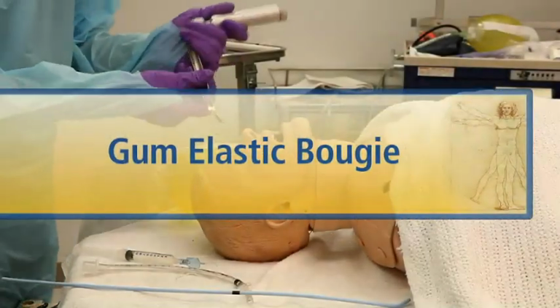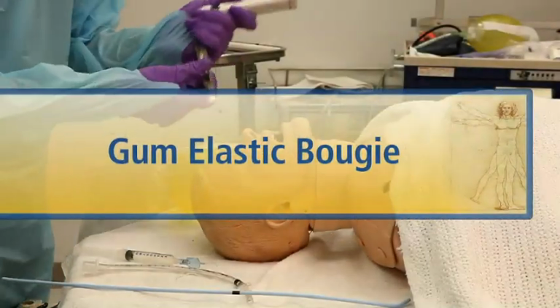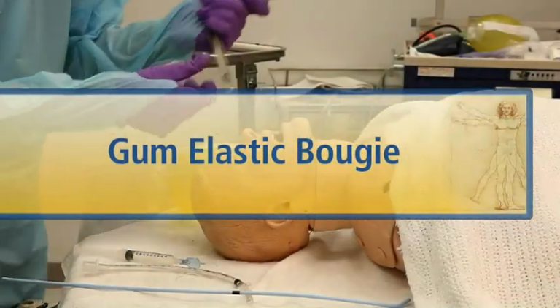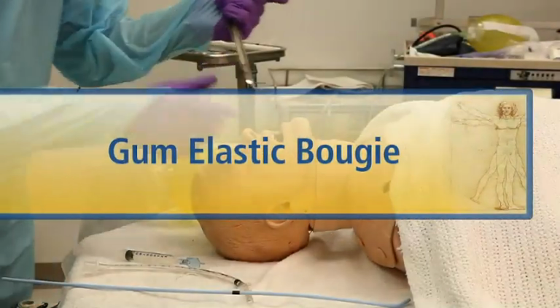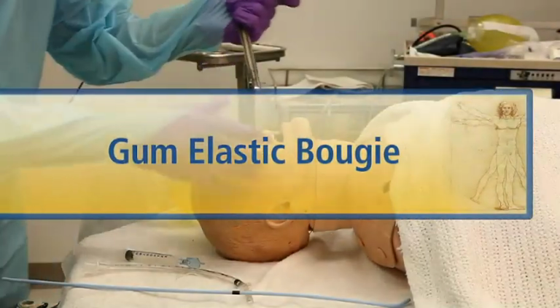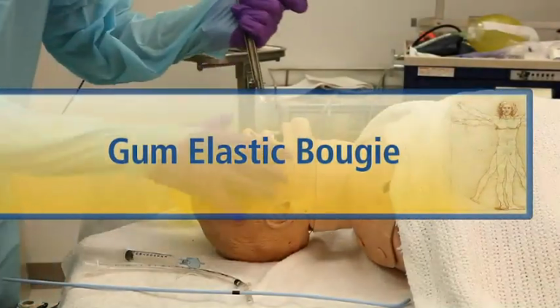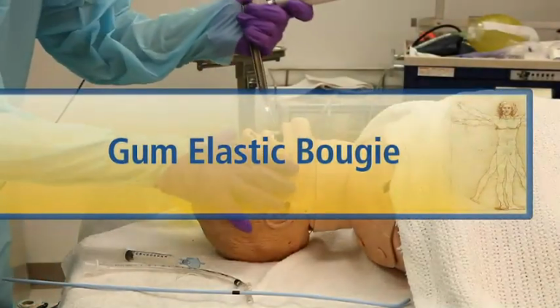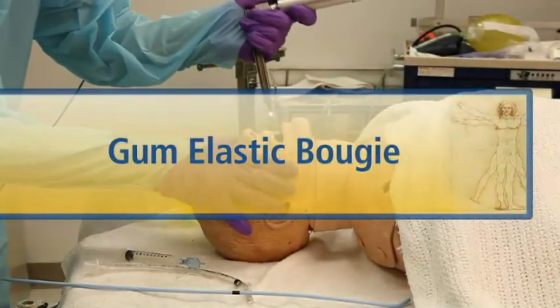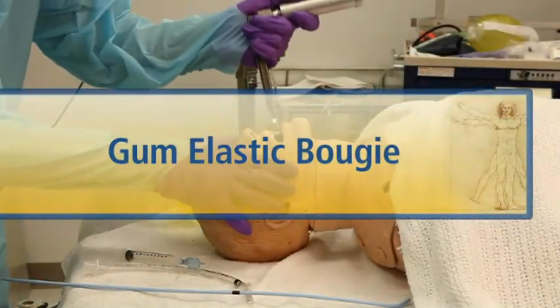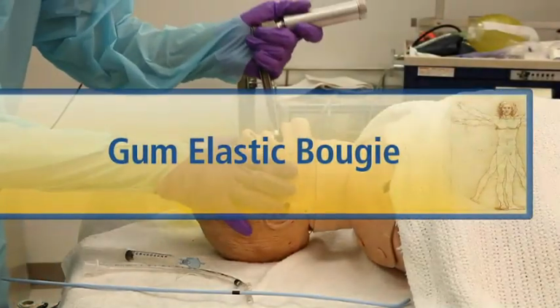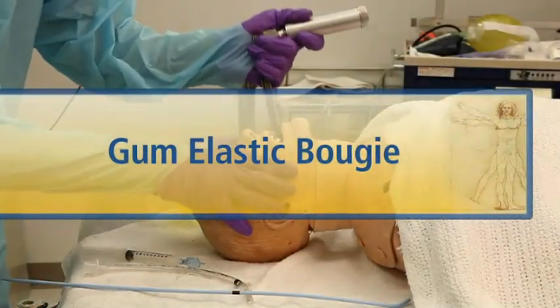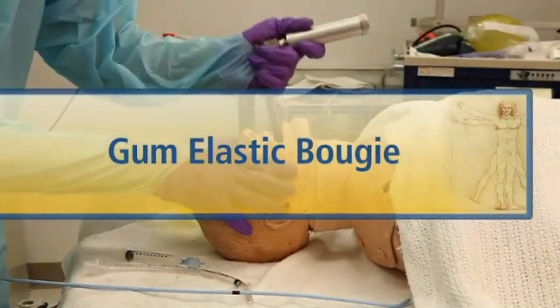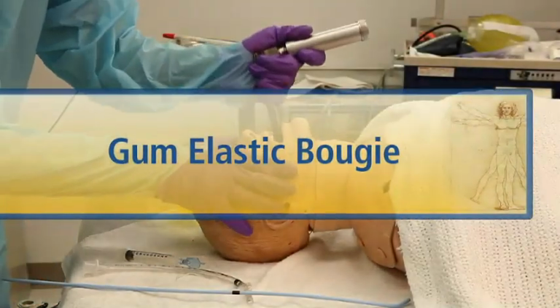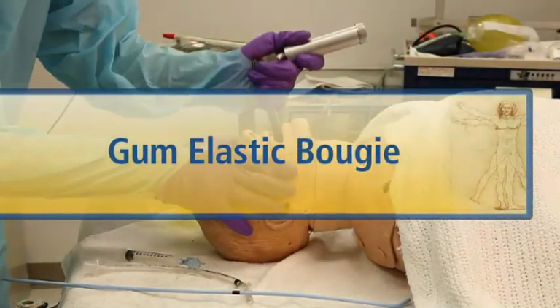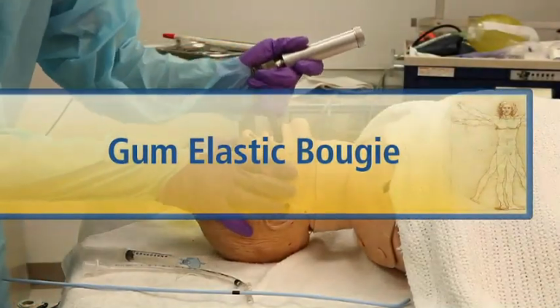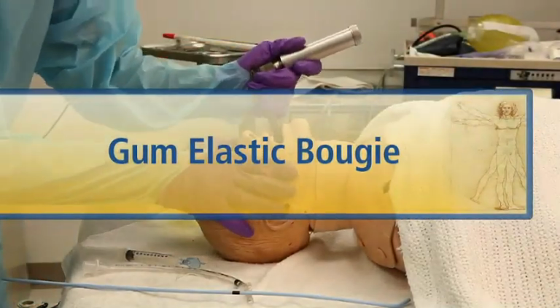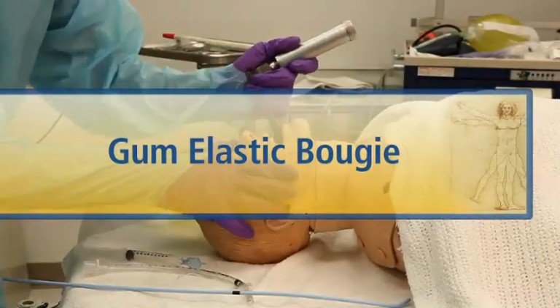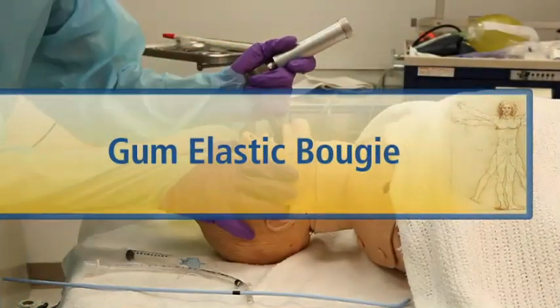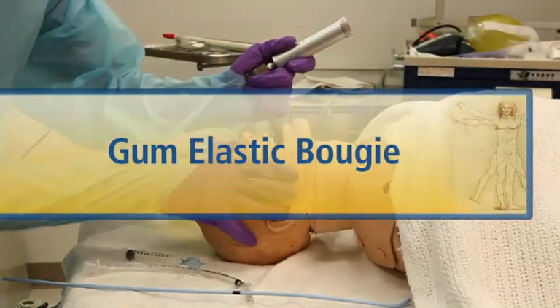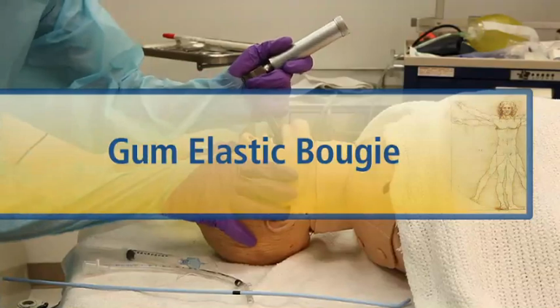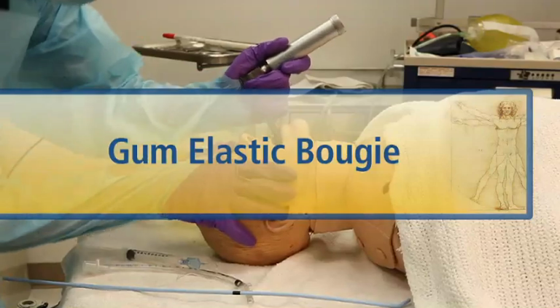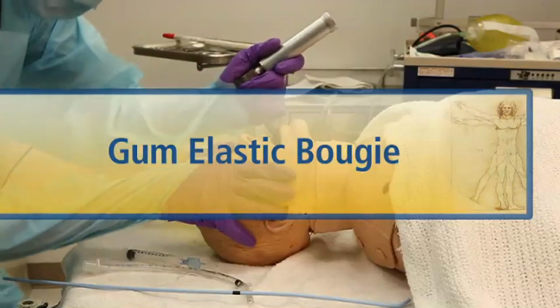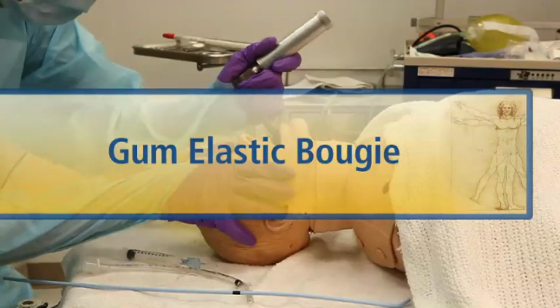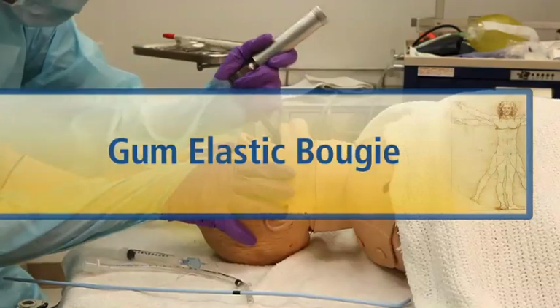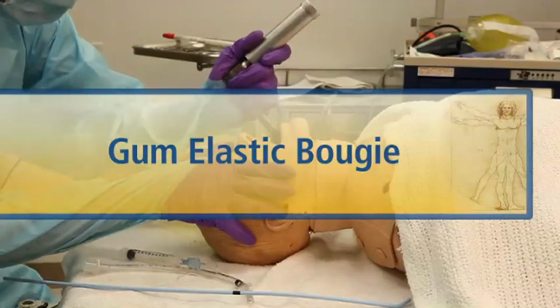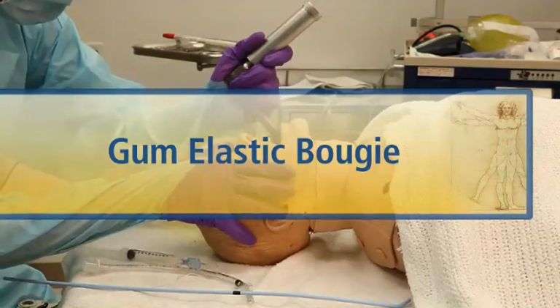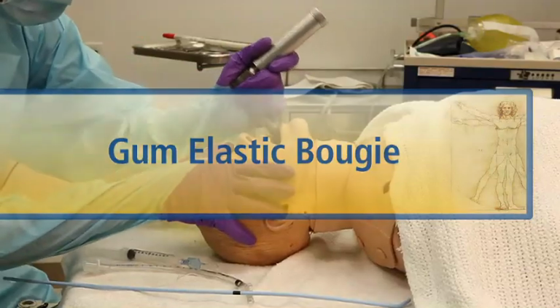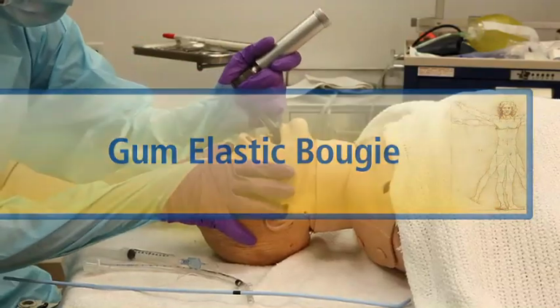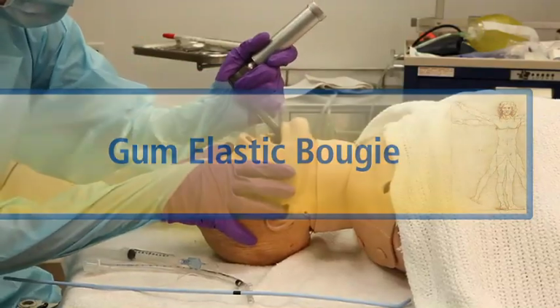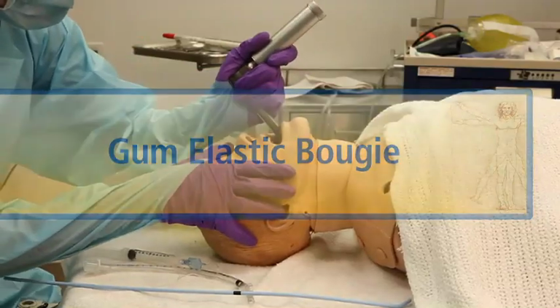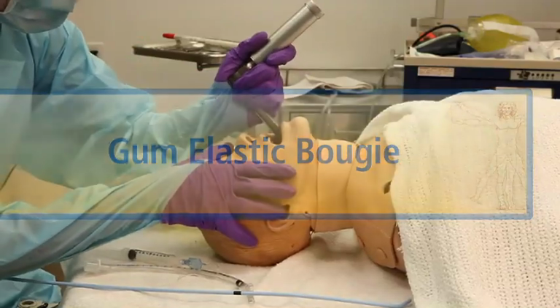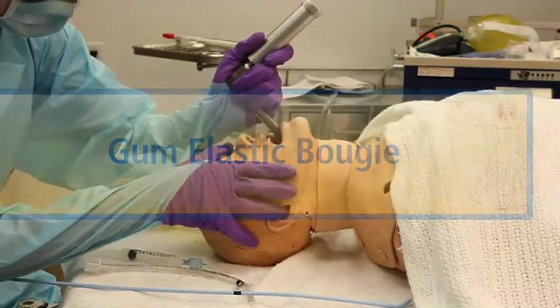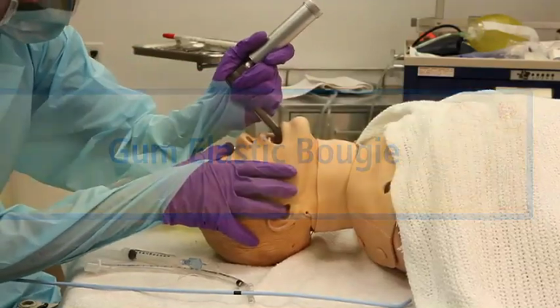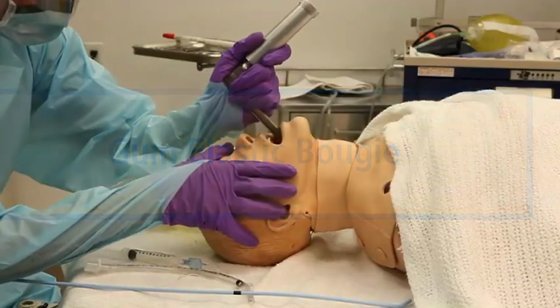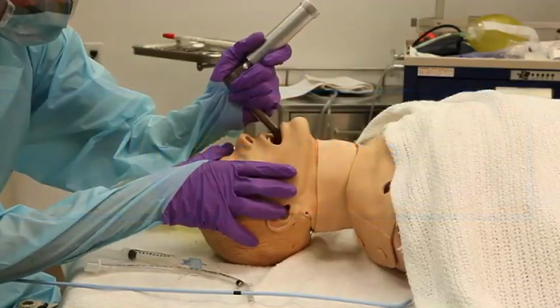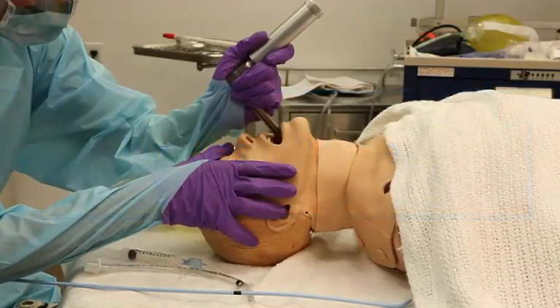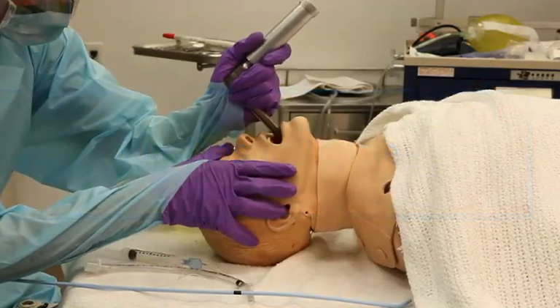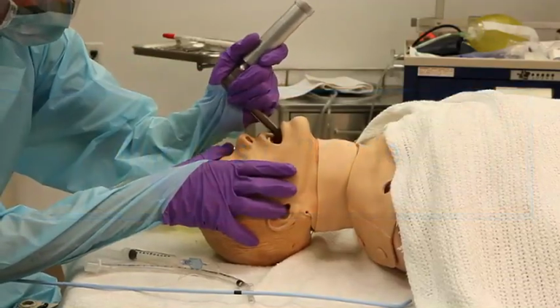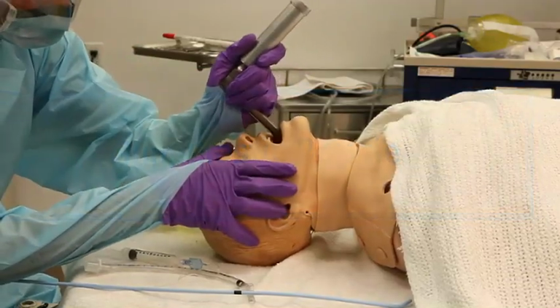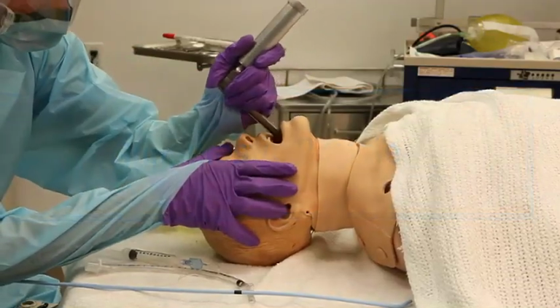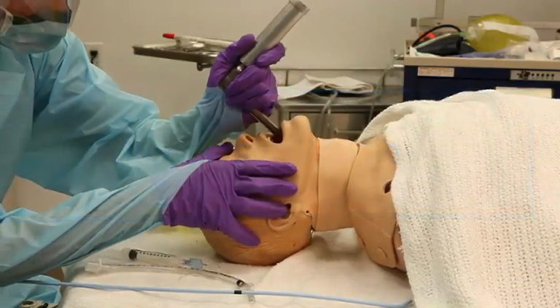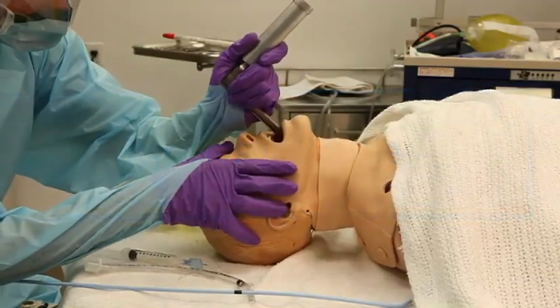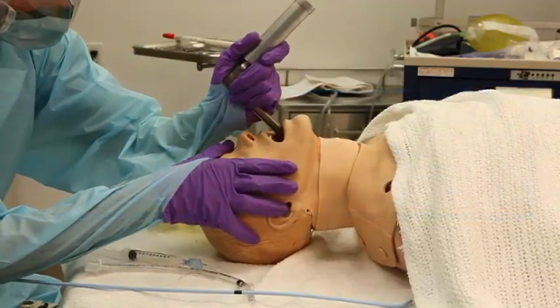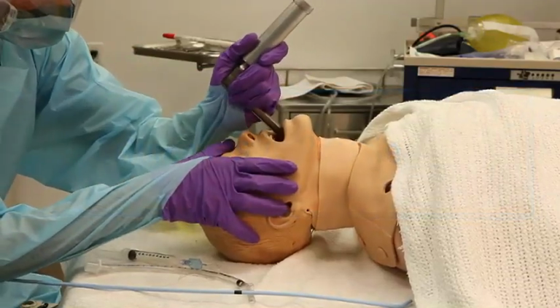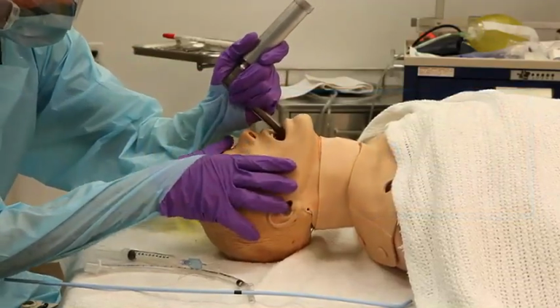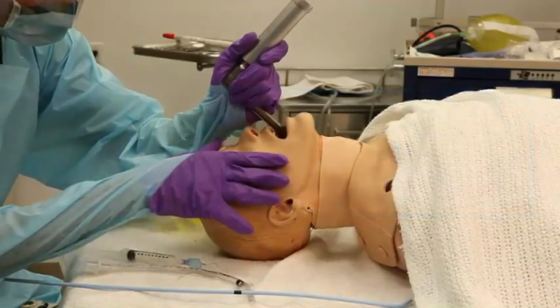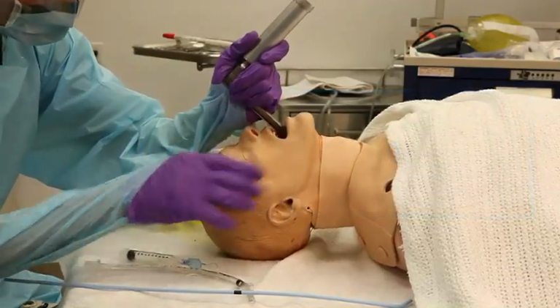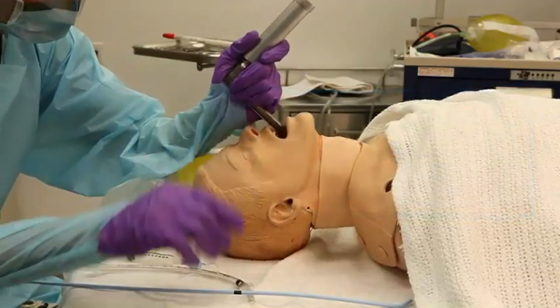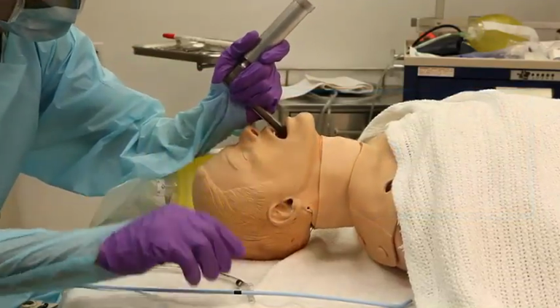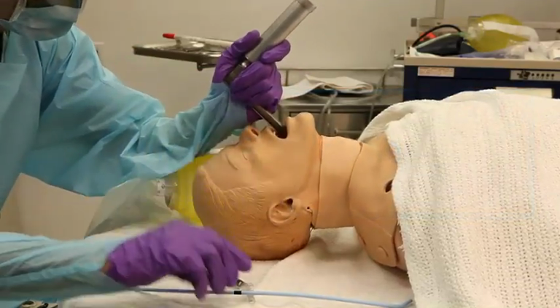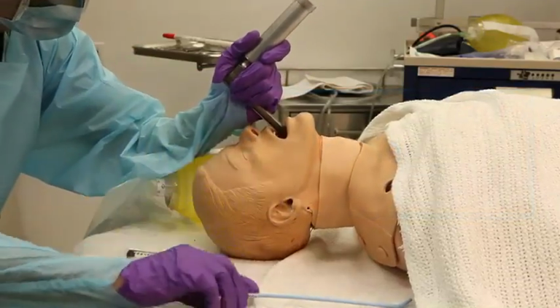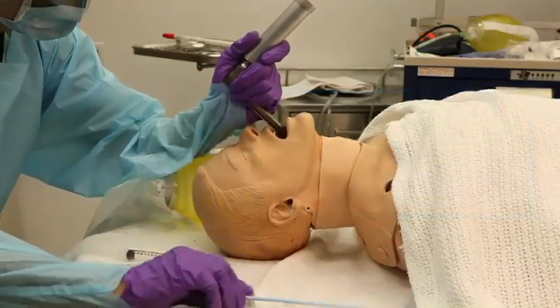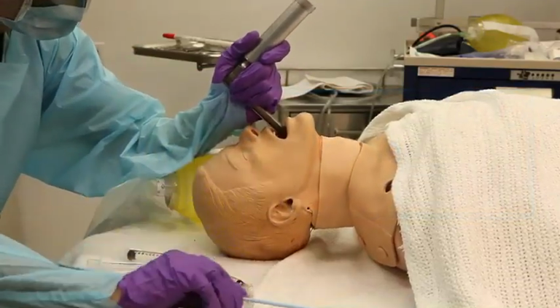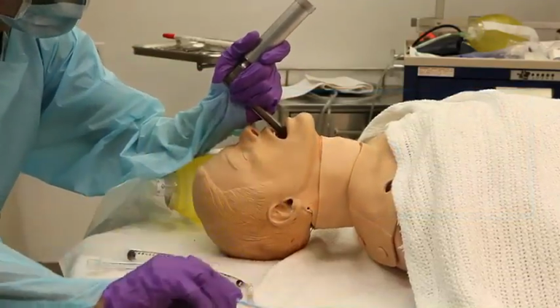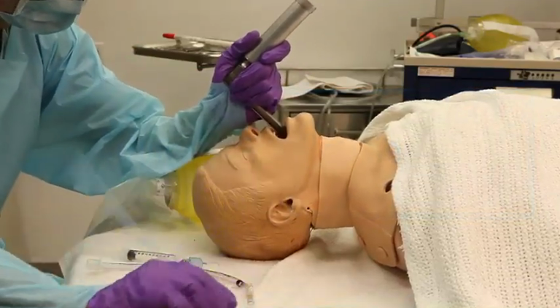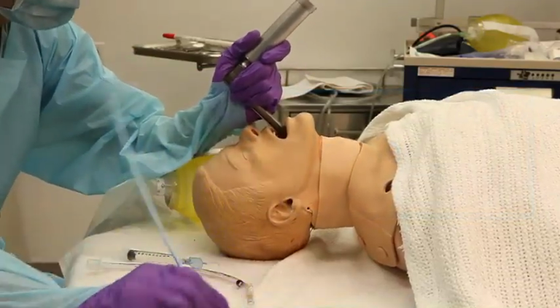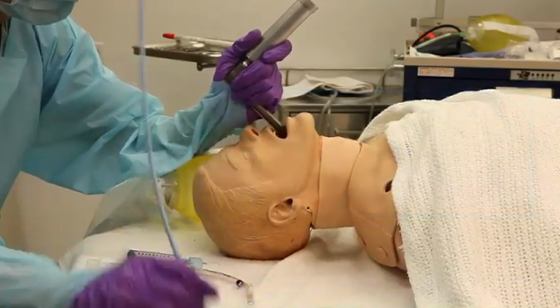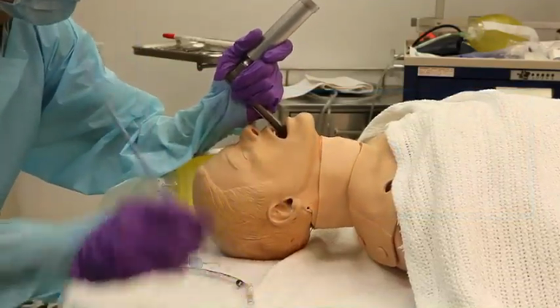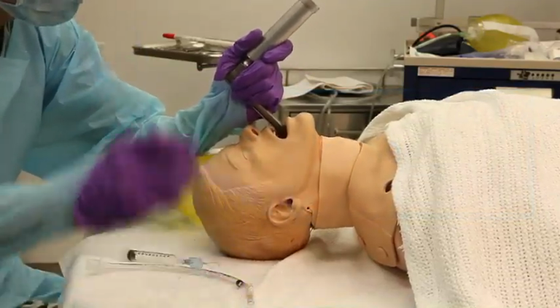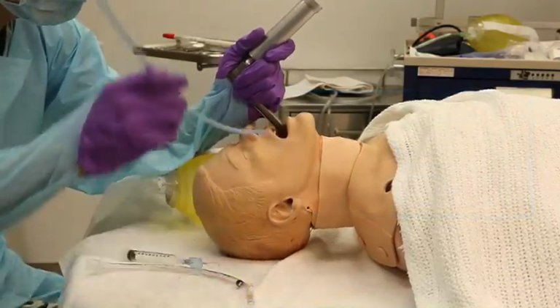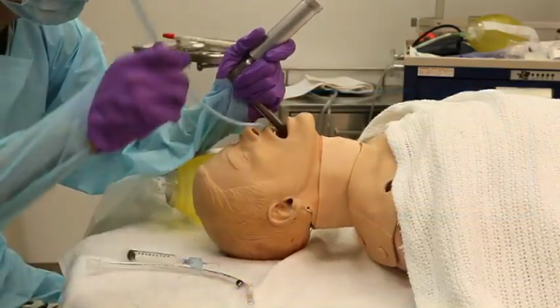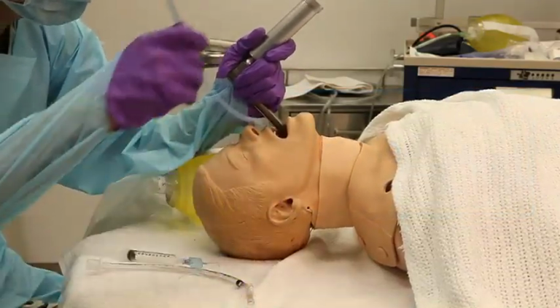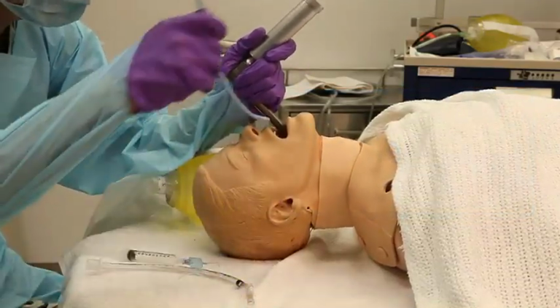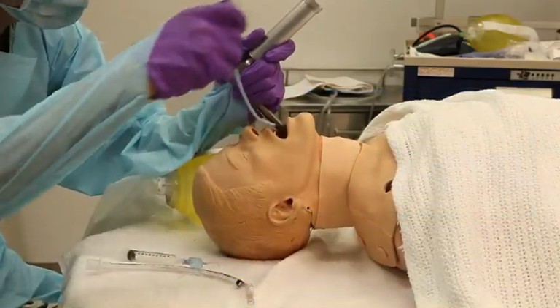Following normal endotracheal intubation guidelines, sweep the tongue to the left and visualize the landmarks as best you can.